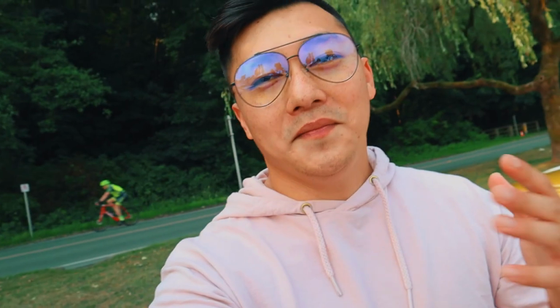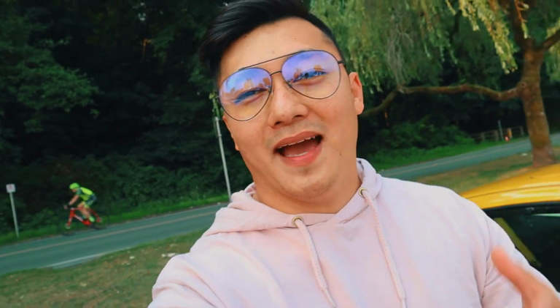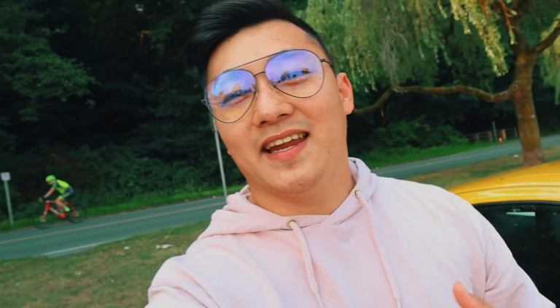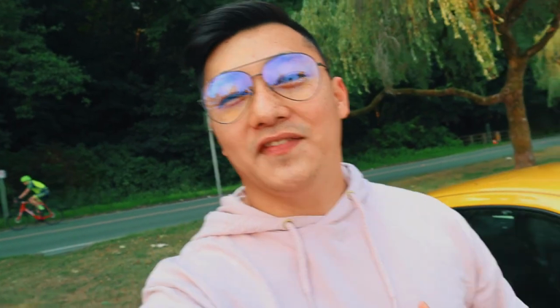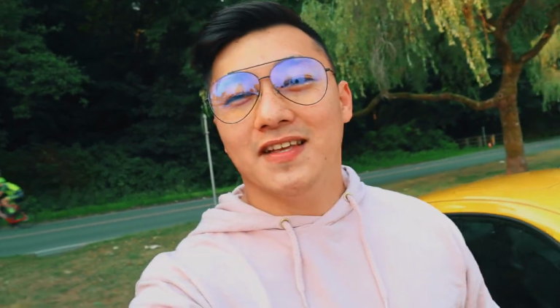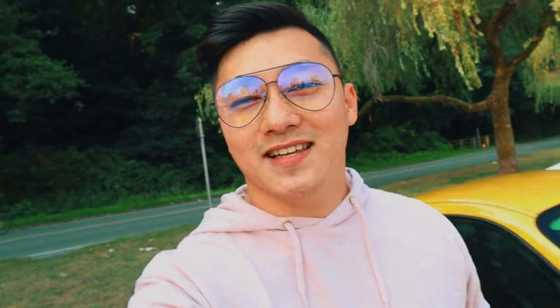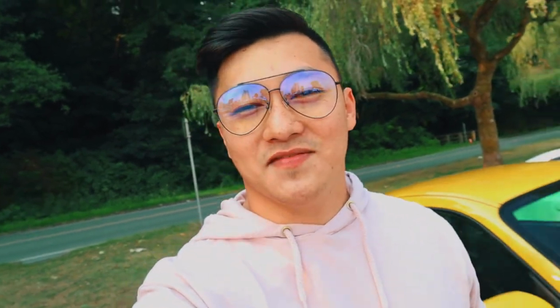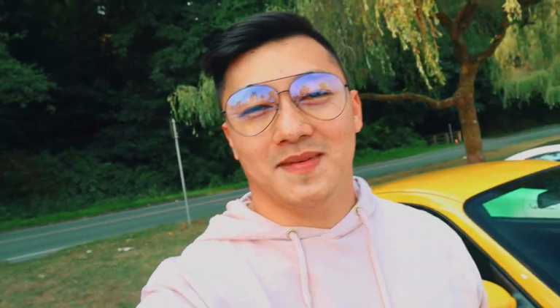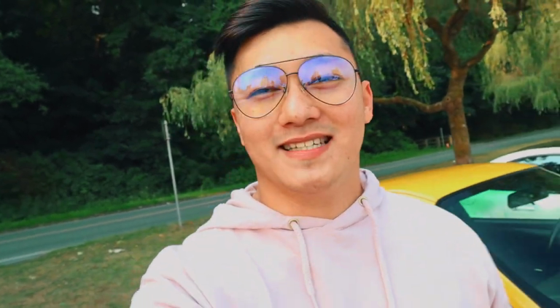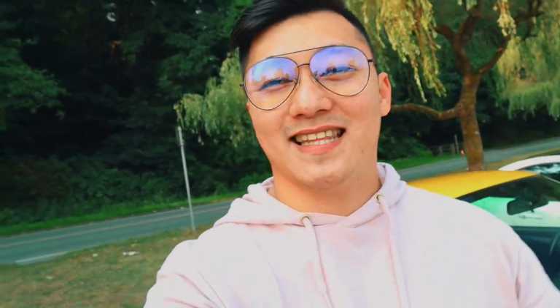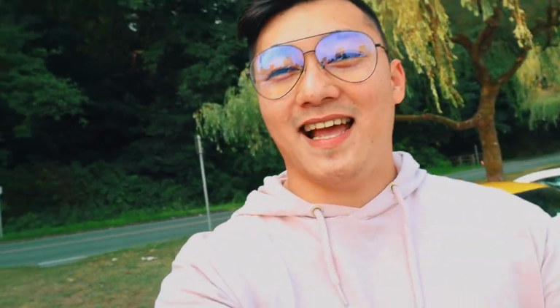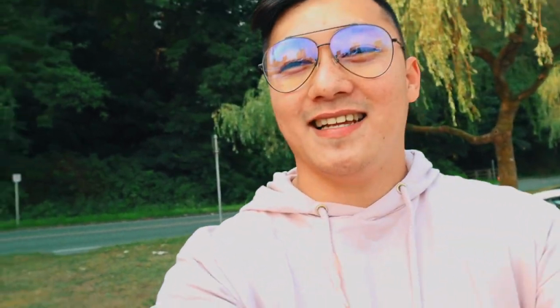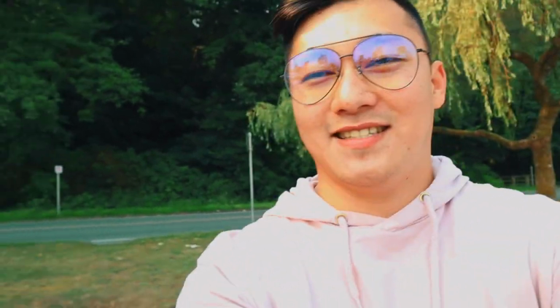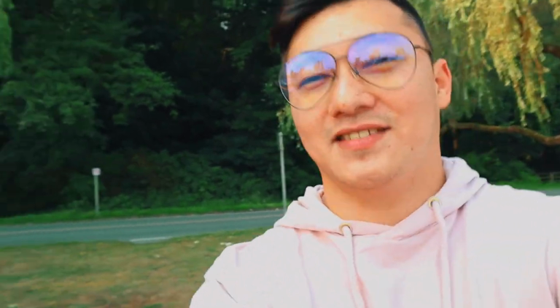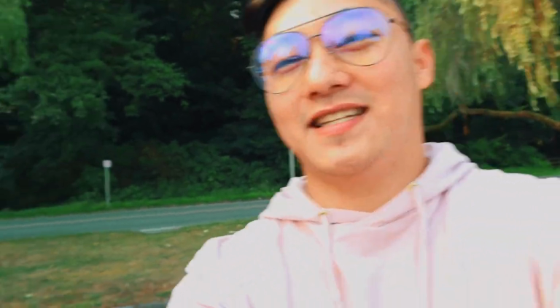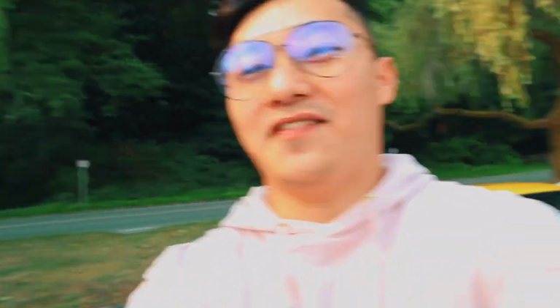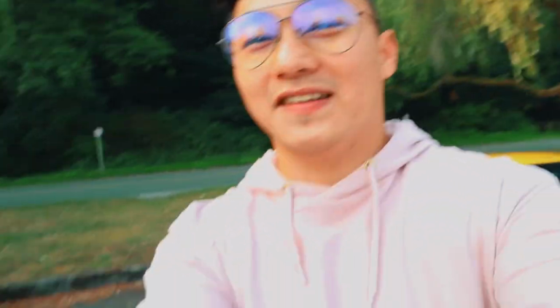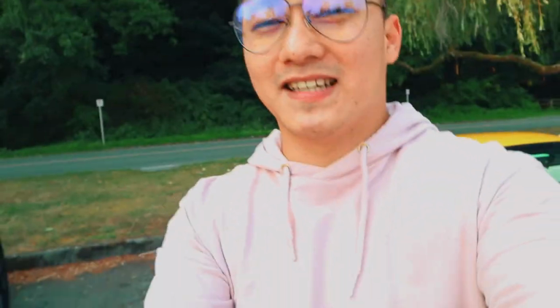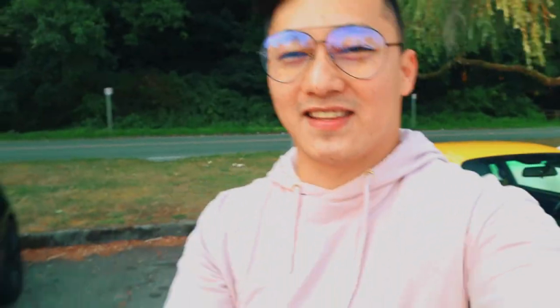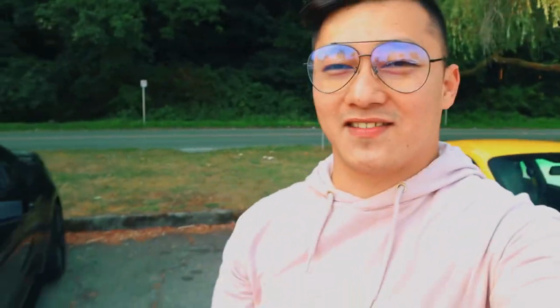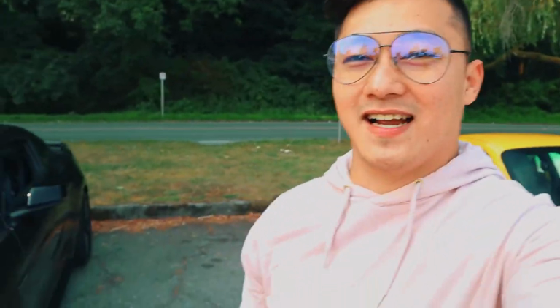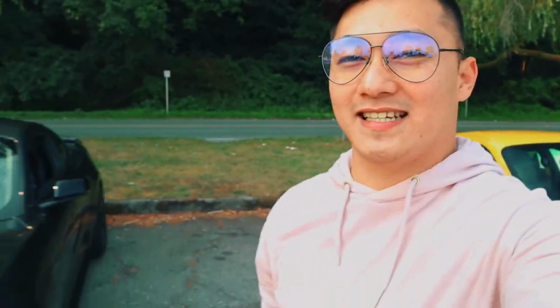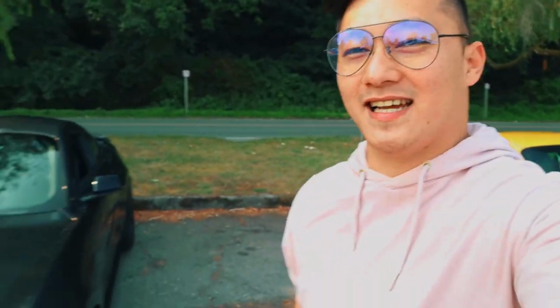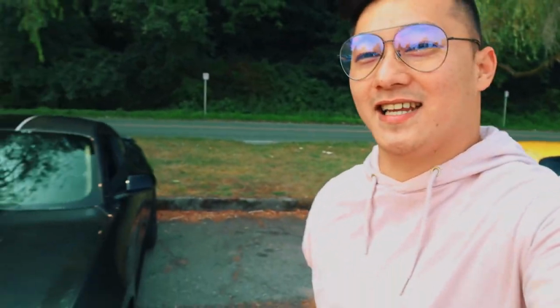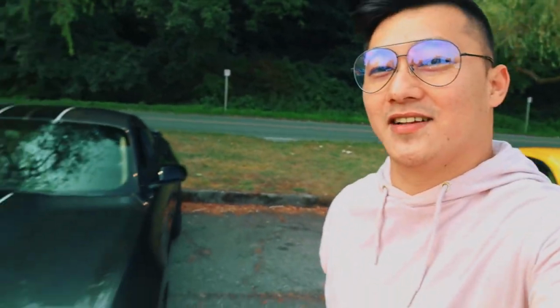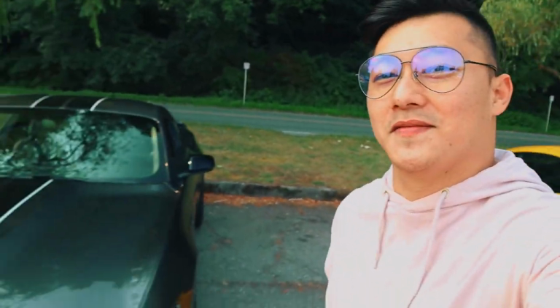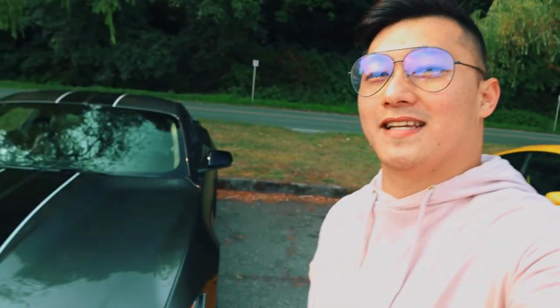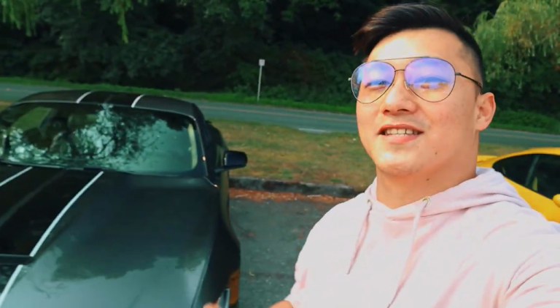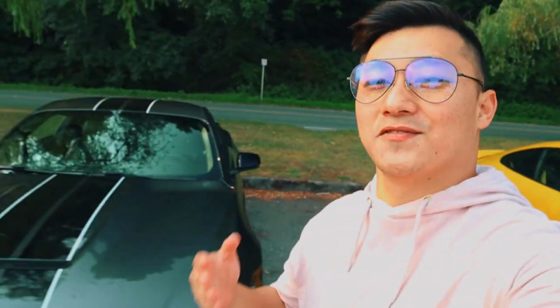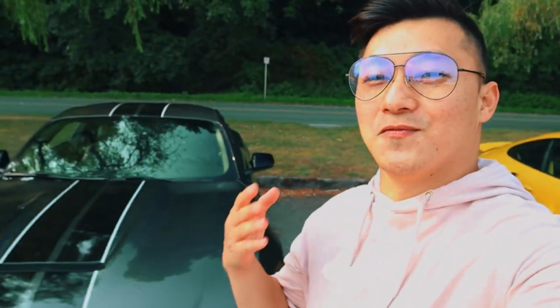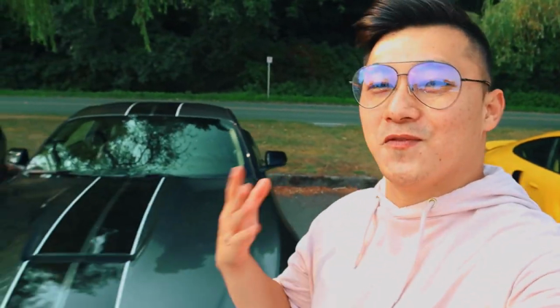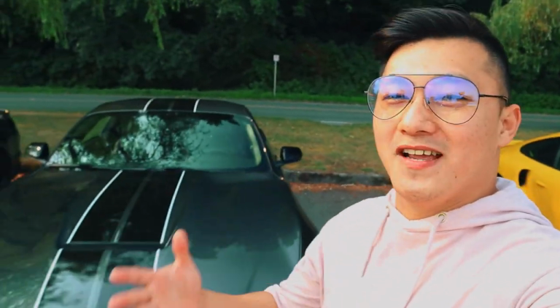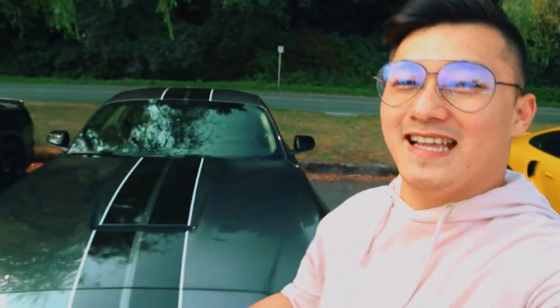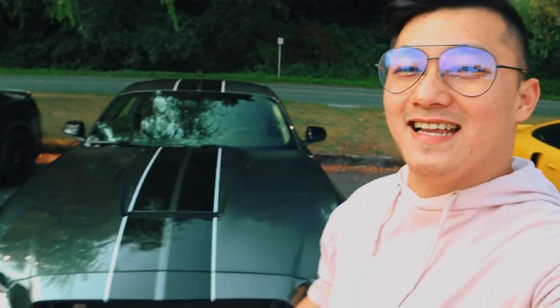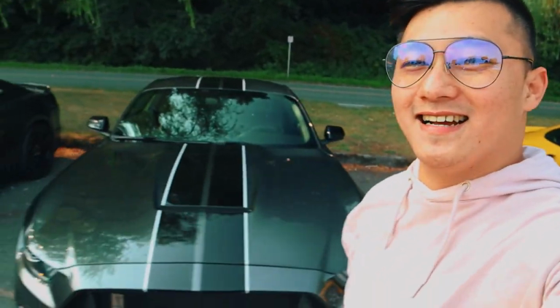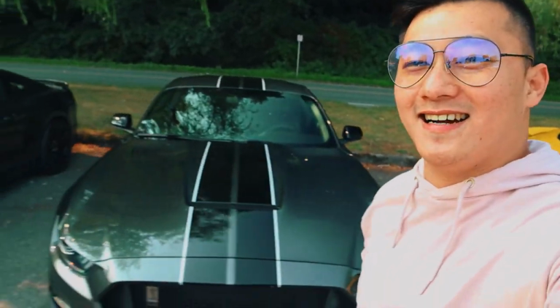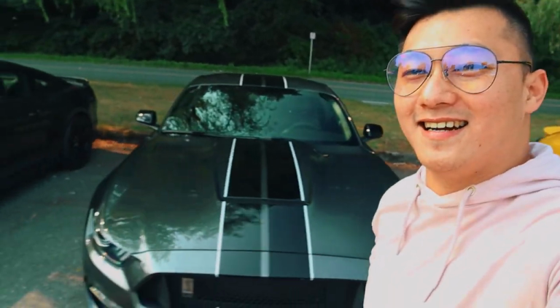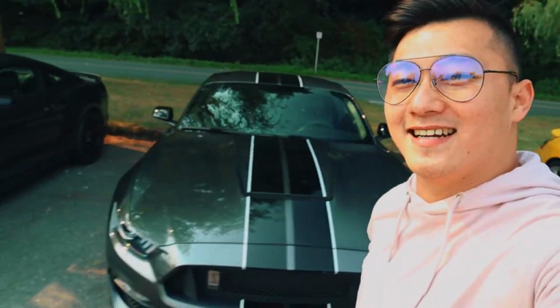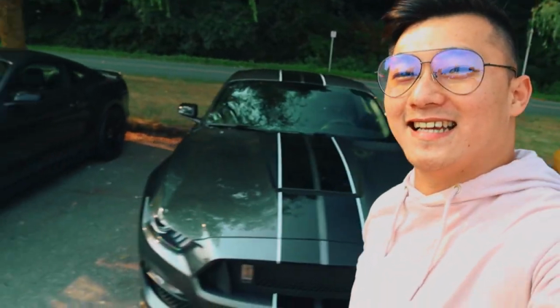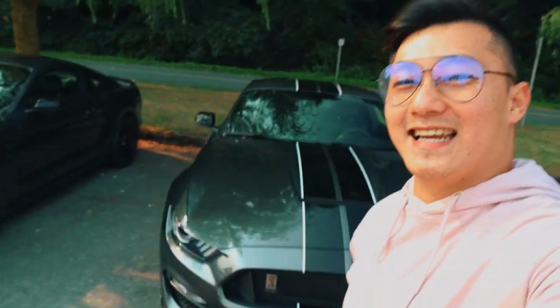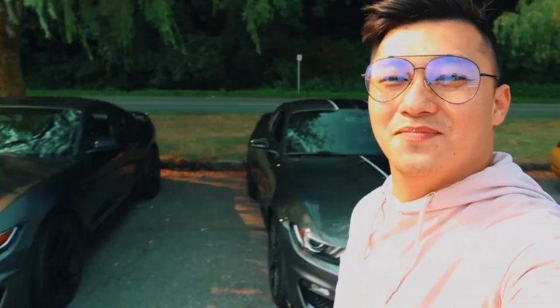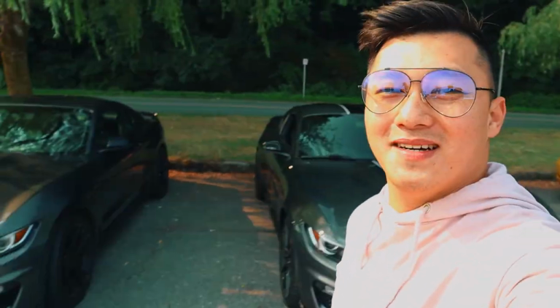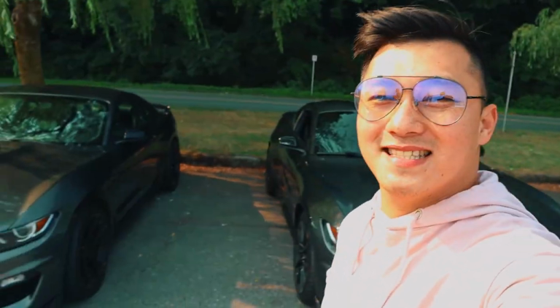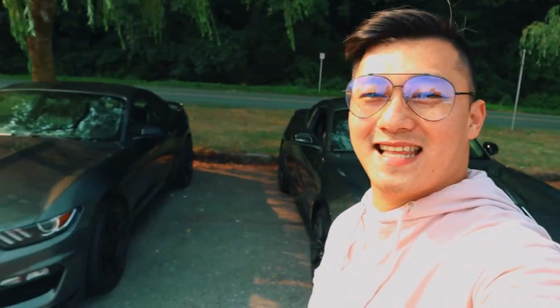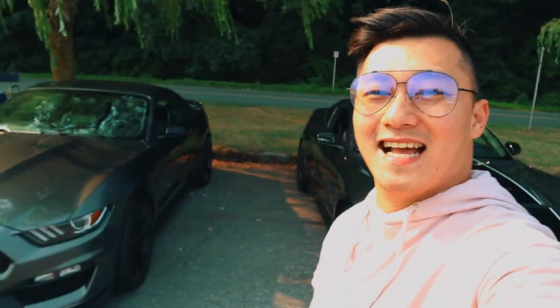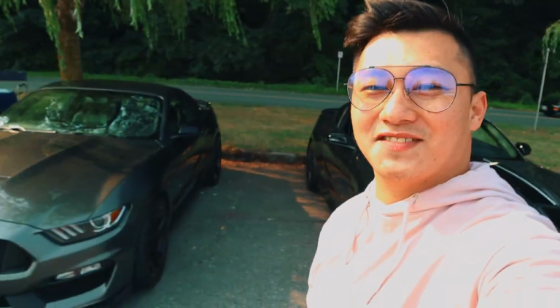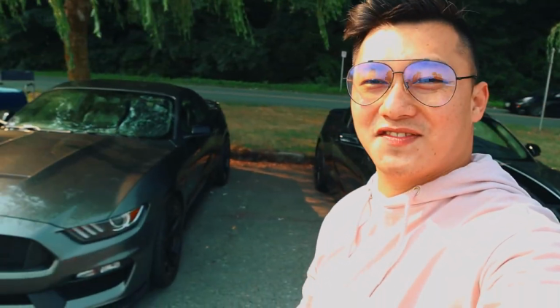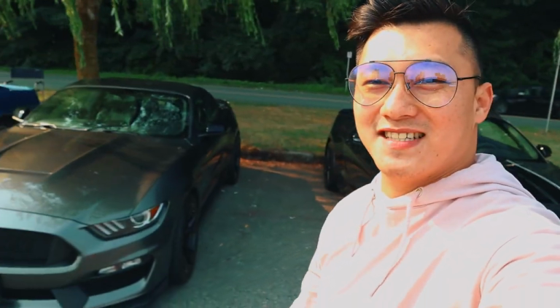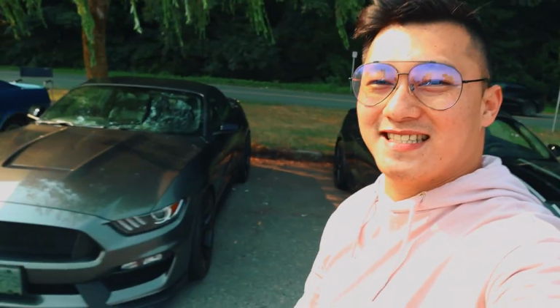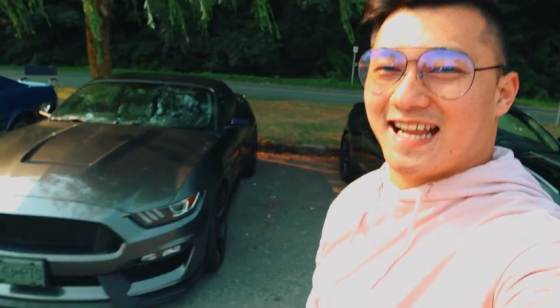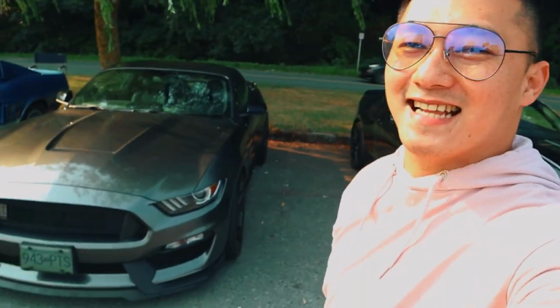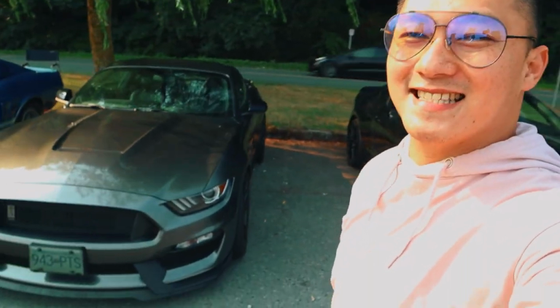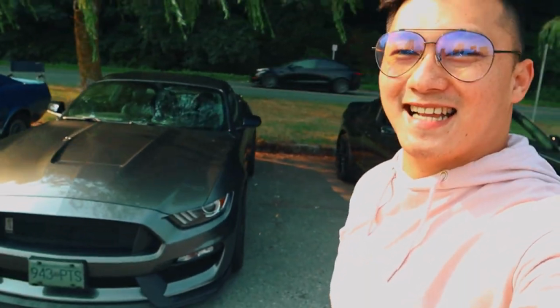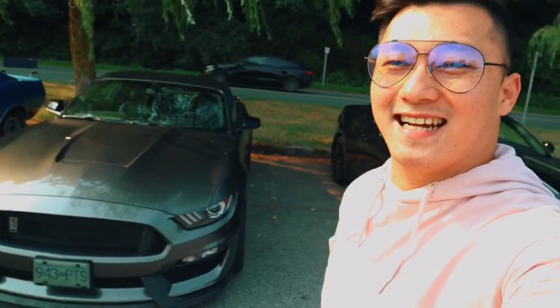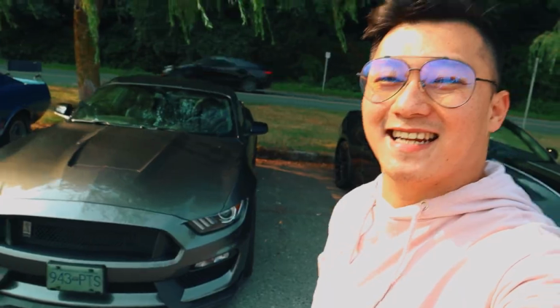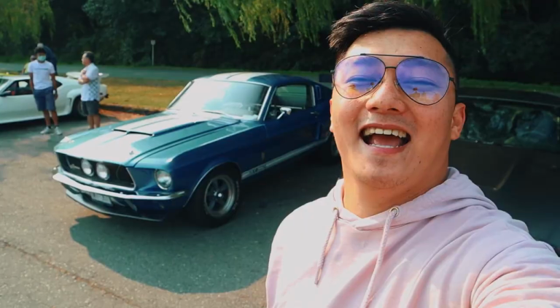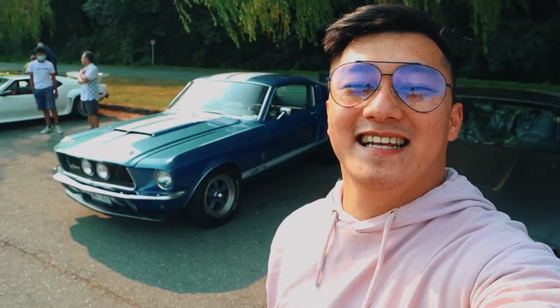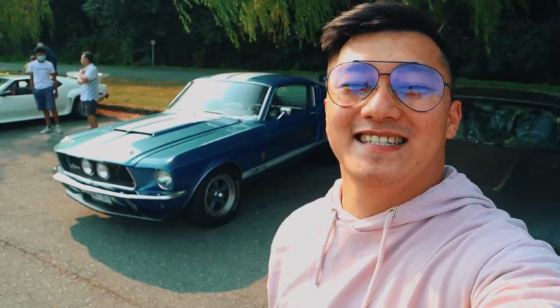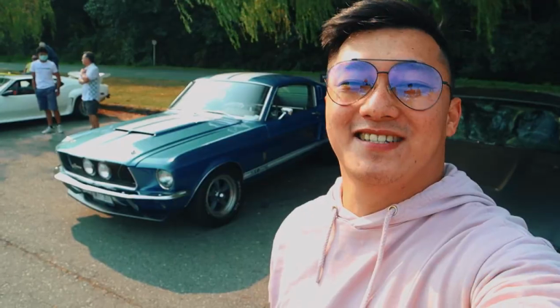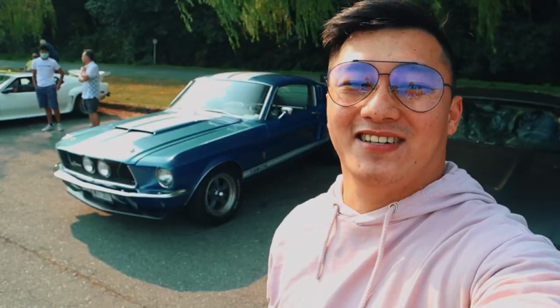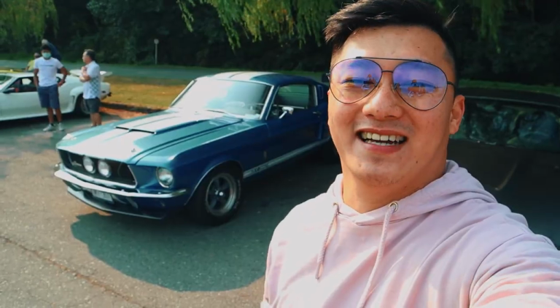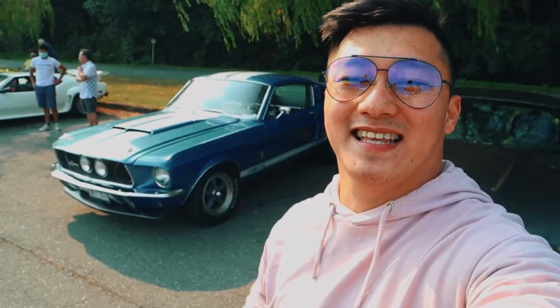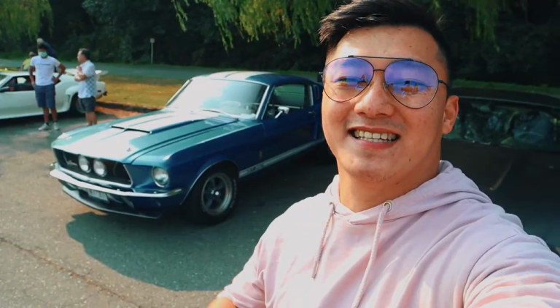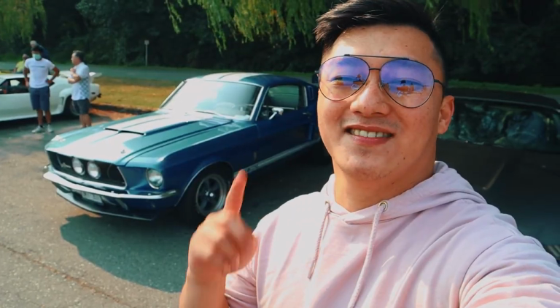Man, if you love Mustangs, you're definitely going to enjoy this — subscribe to the channel because we are getting Mustangs for days. Enjoy this!